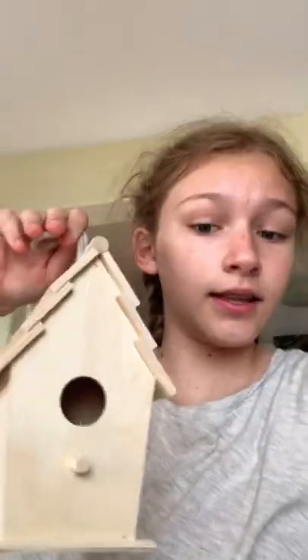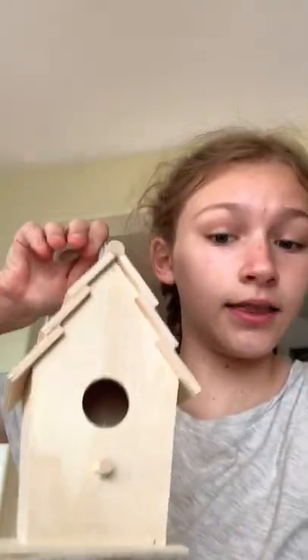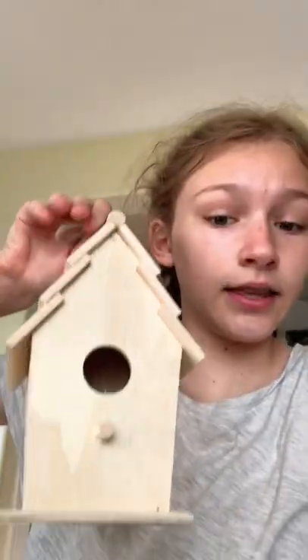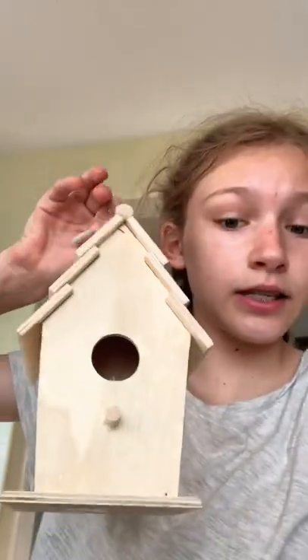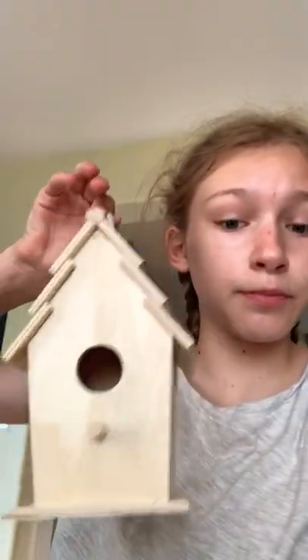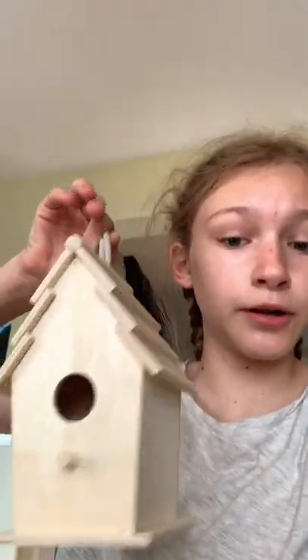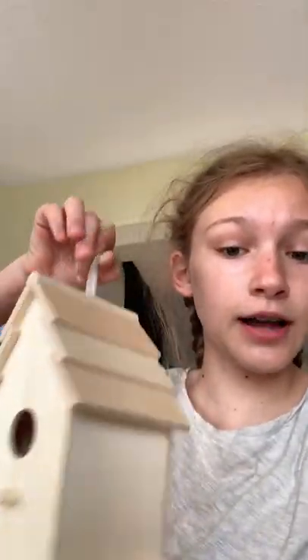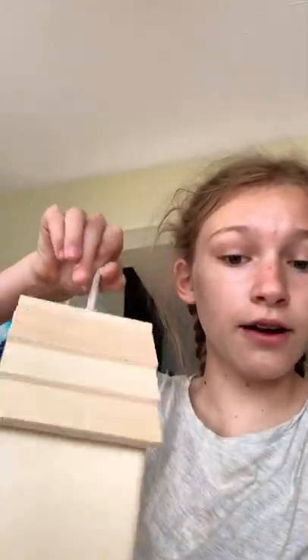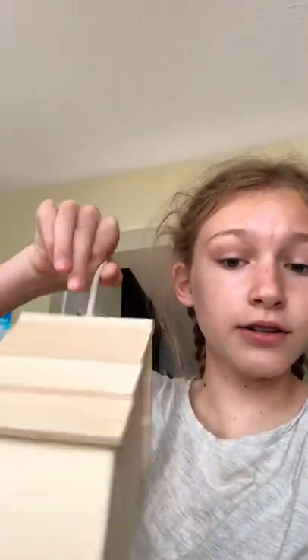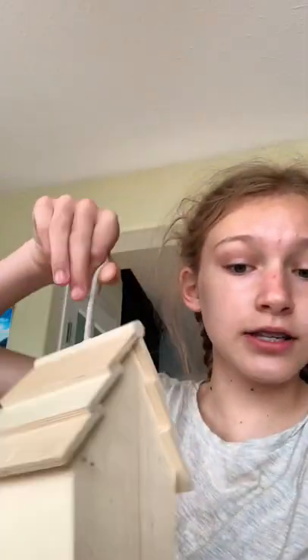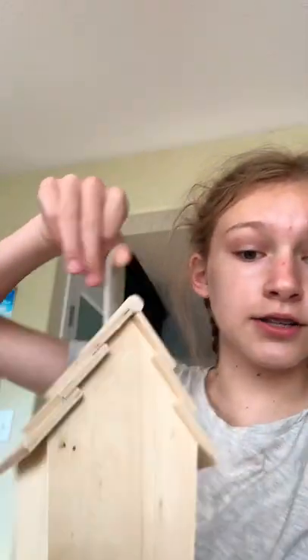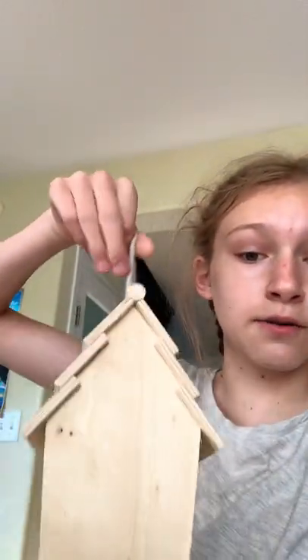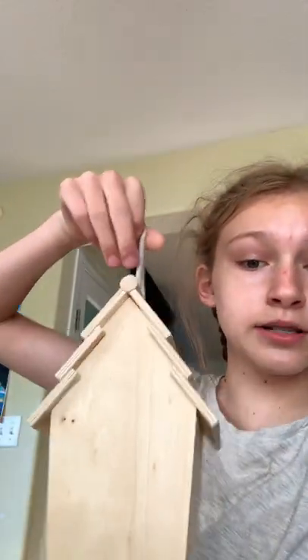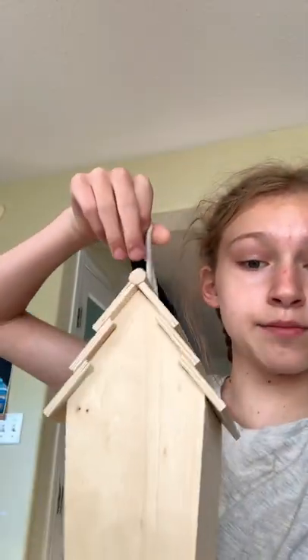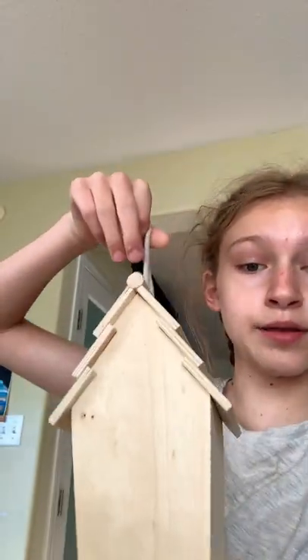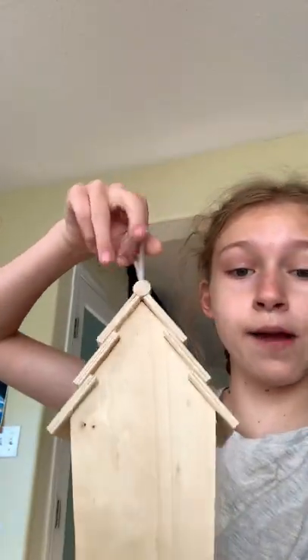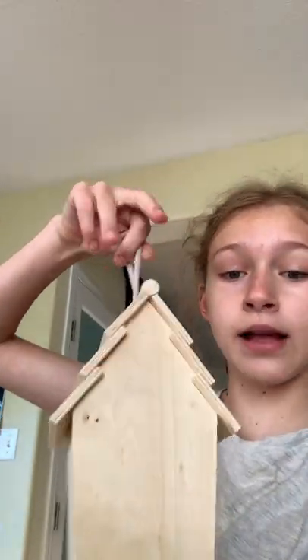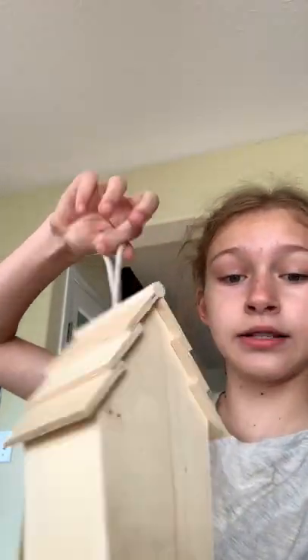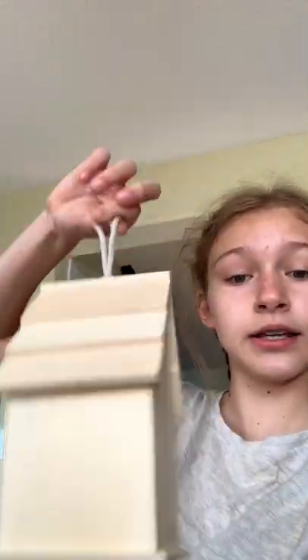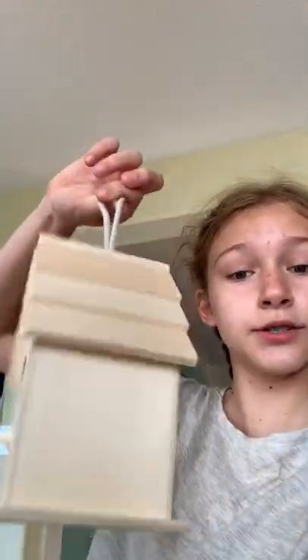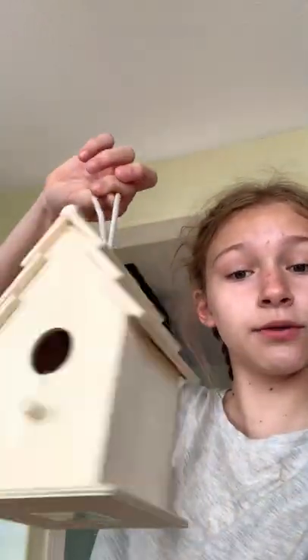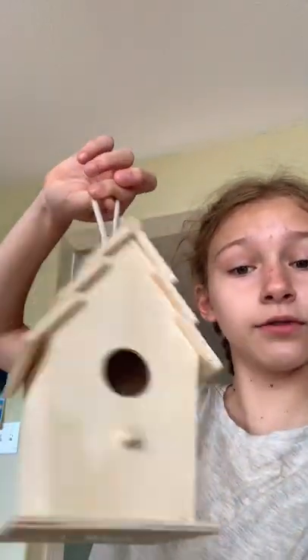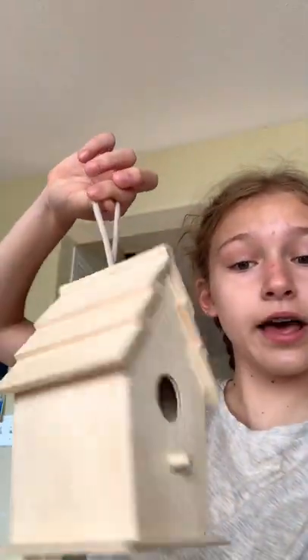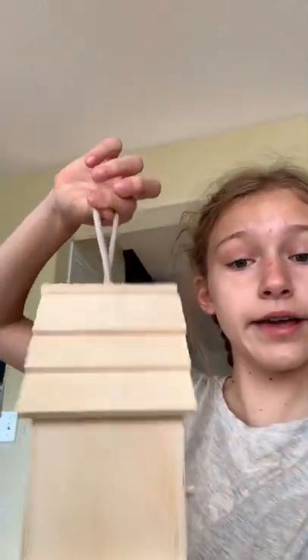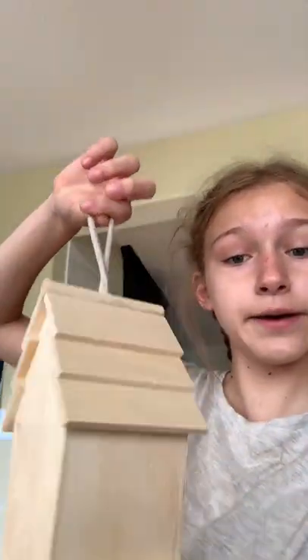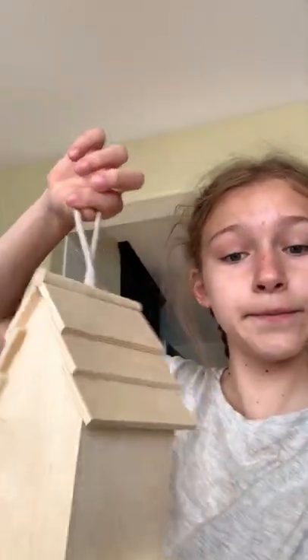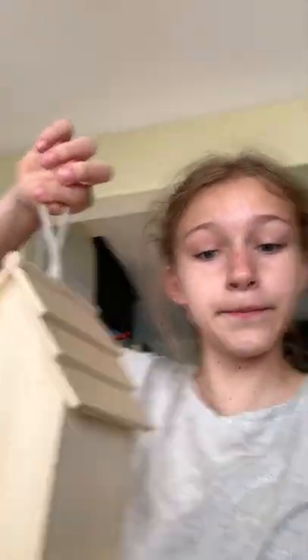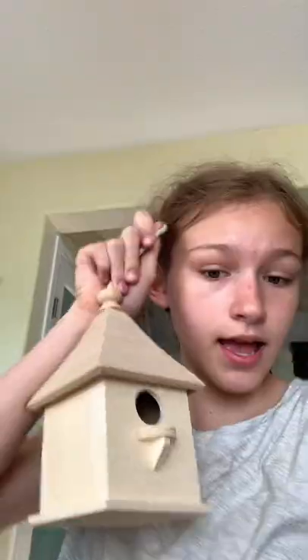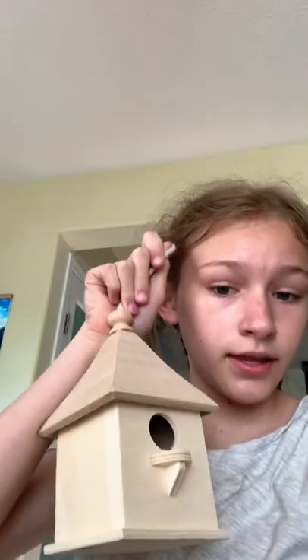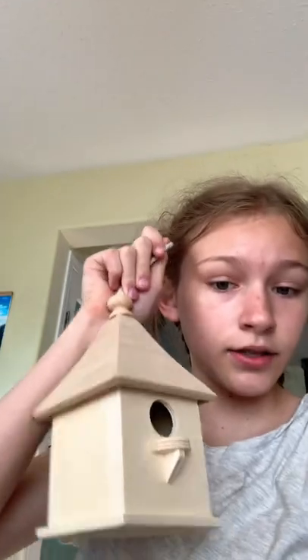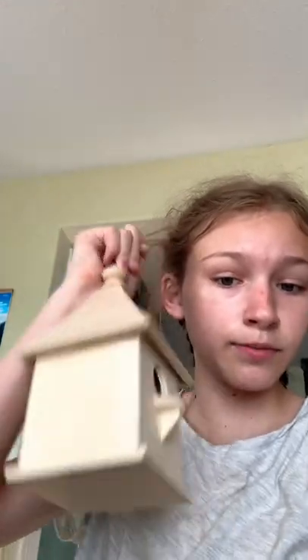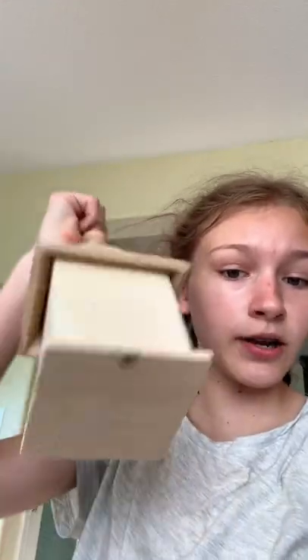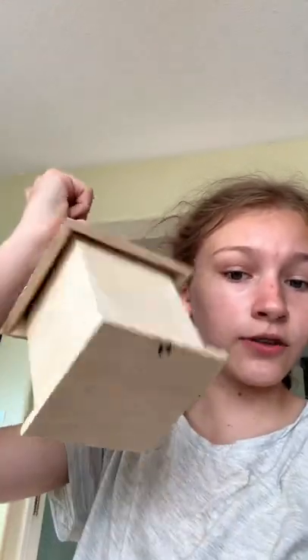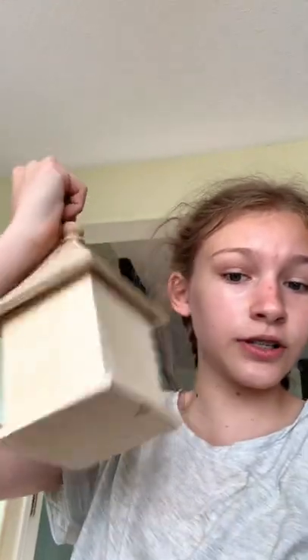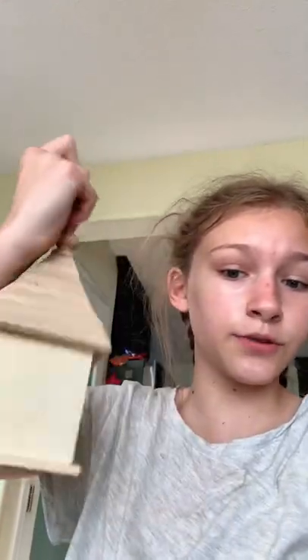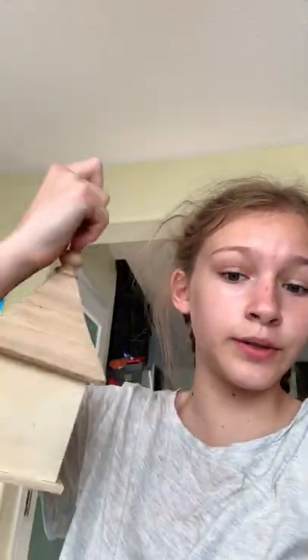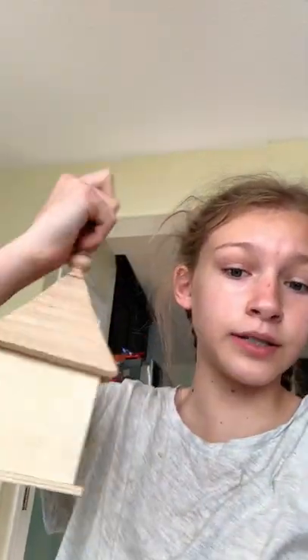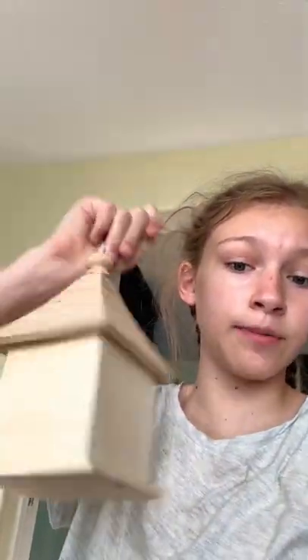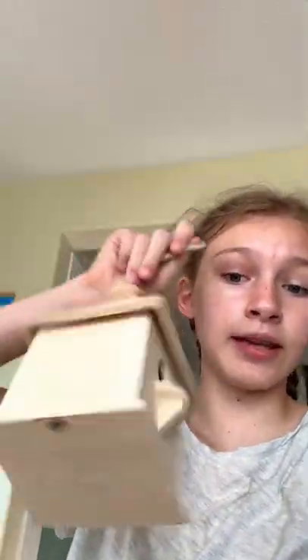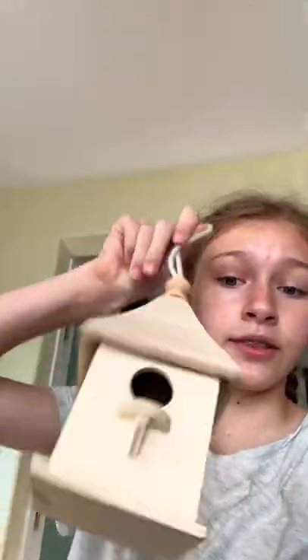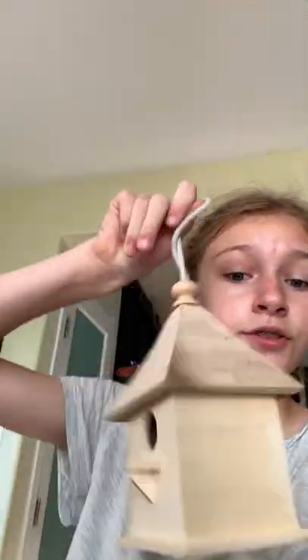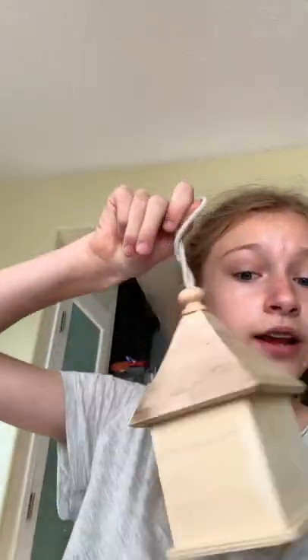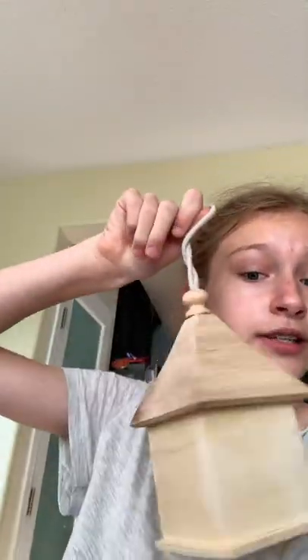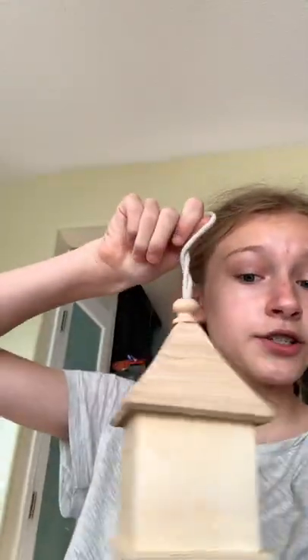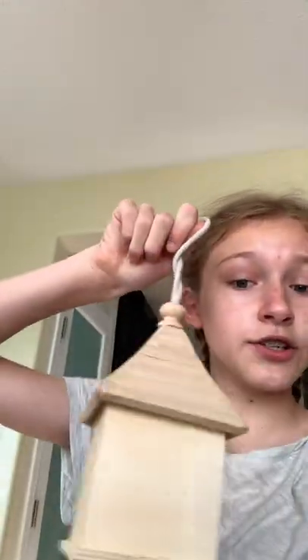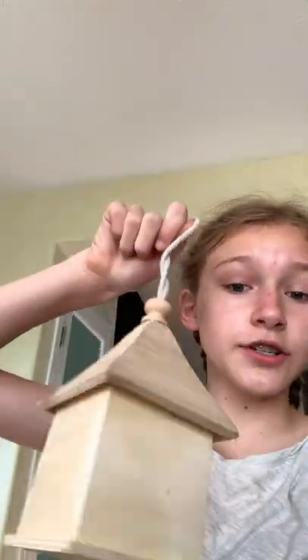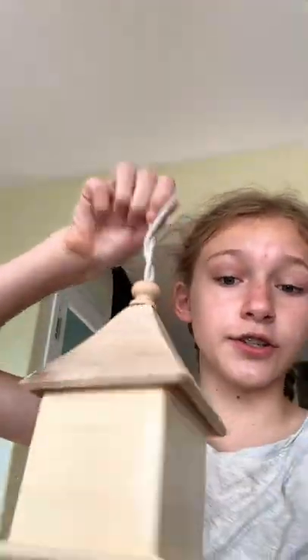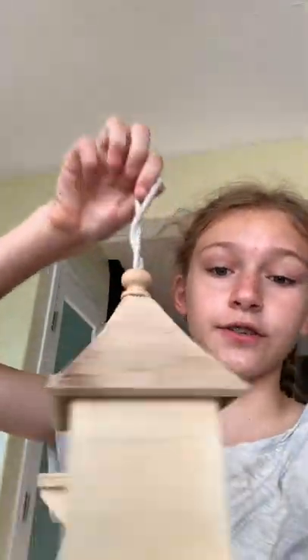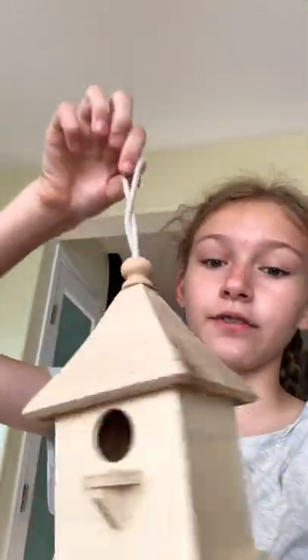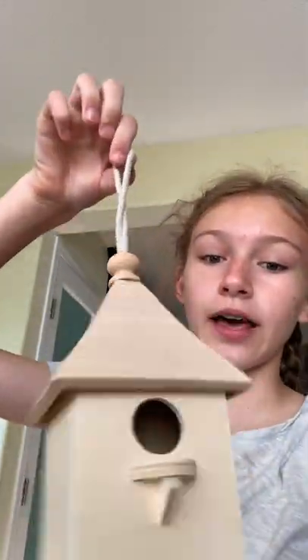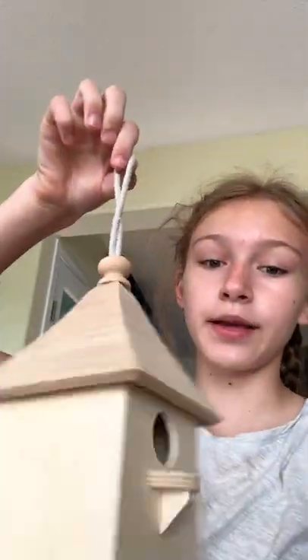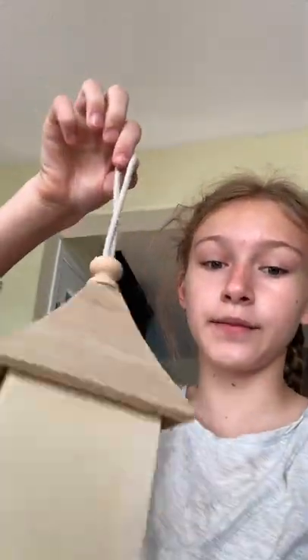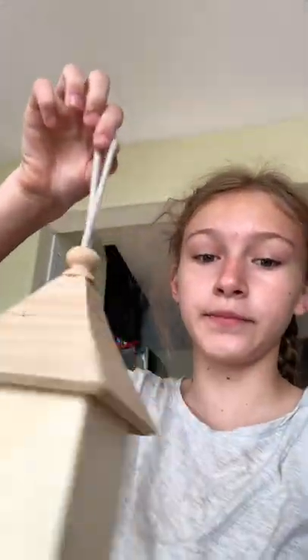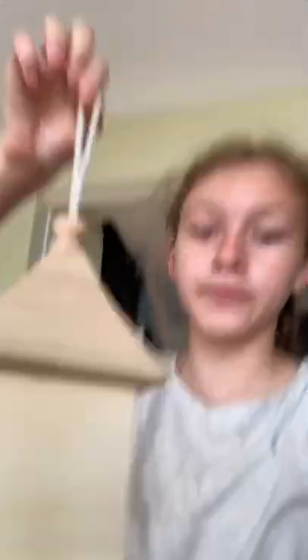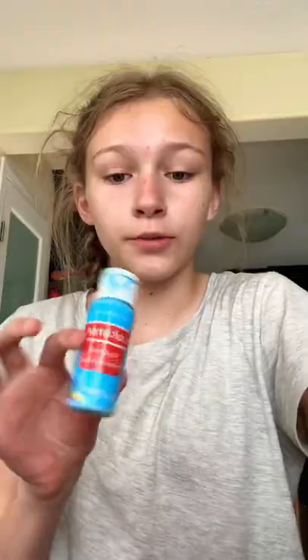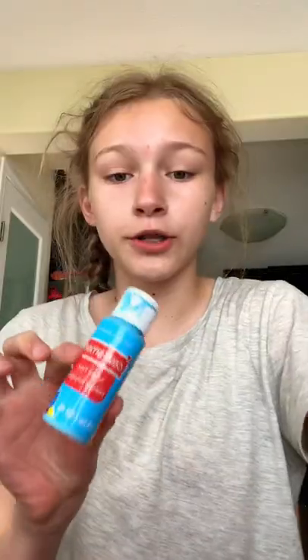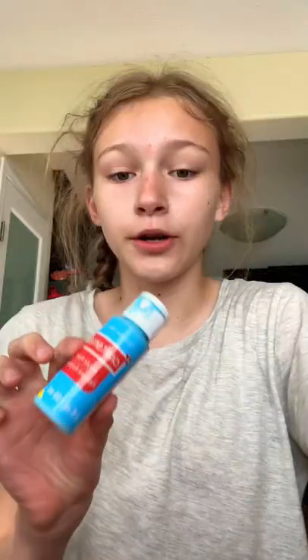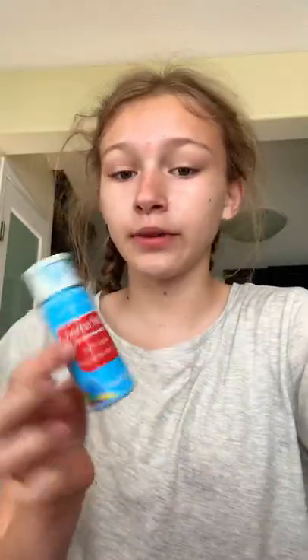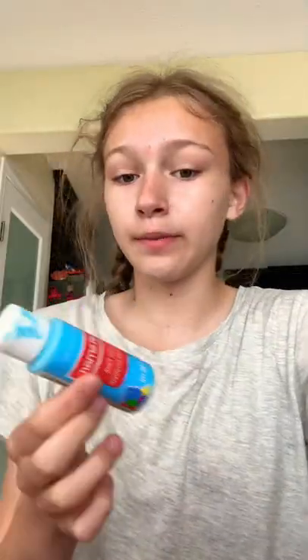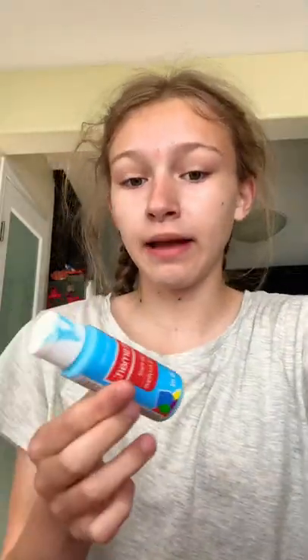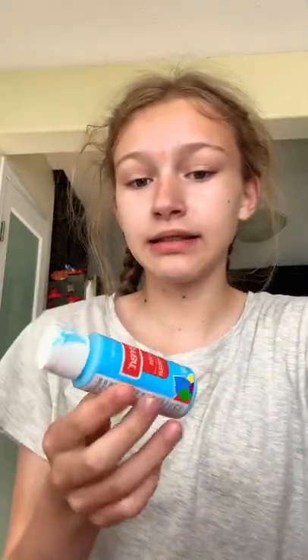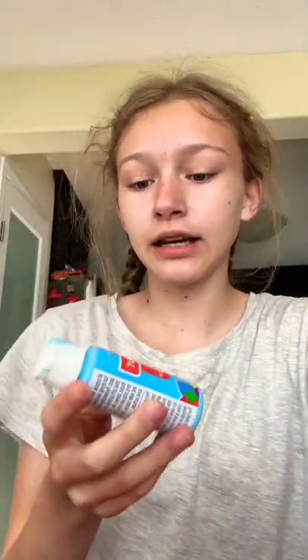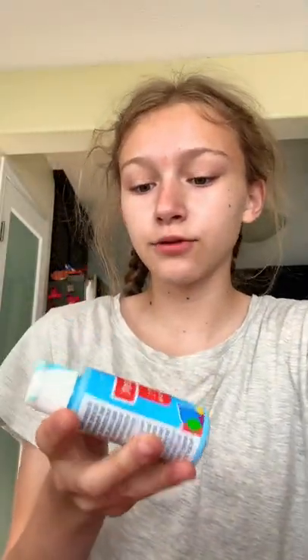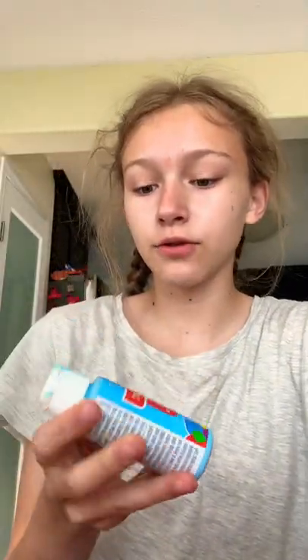This birdhouse is going to be the pansexual flag and this birdhouse is going to be the transgender flag. We're starting with the pansexual.